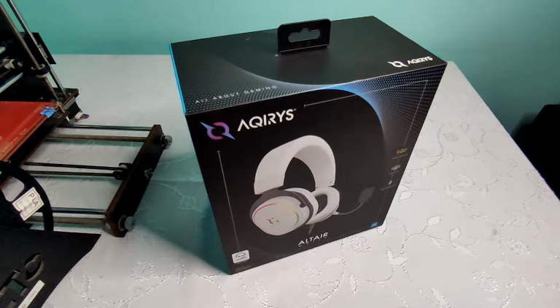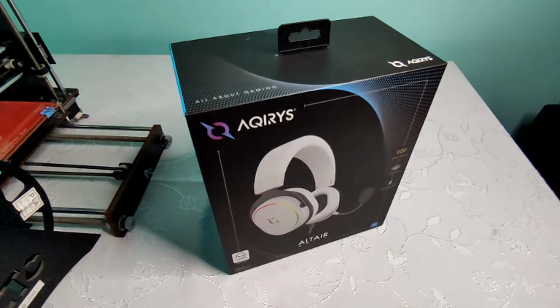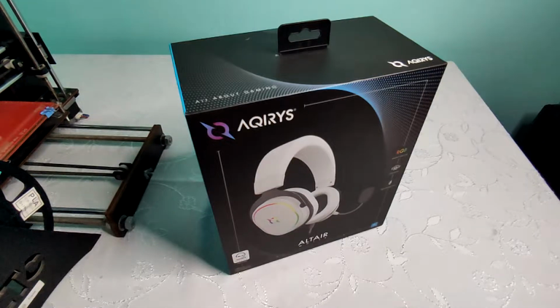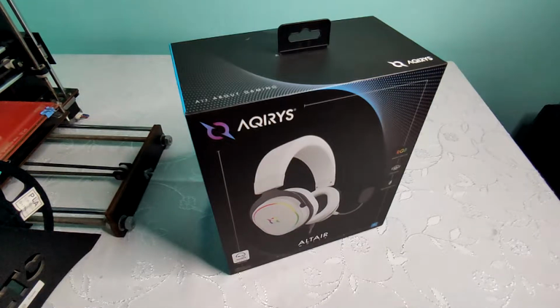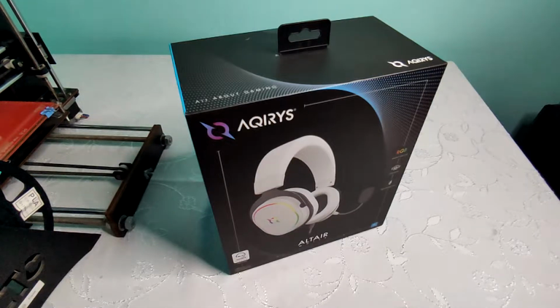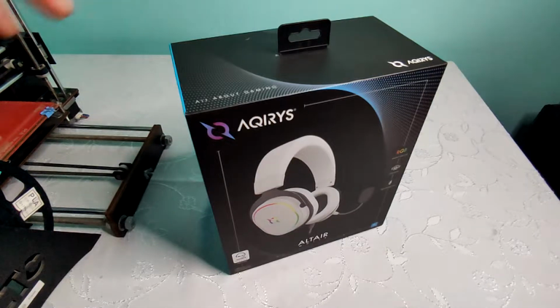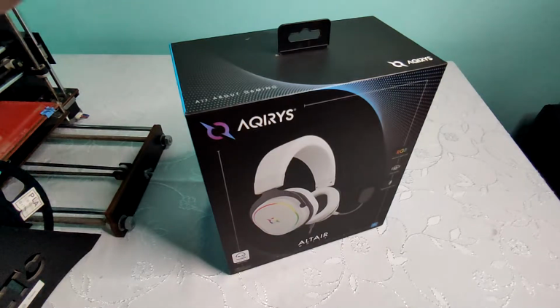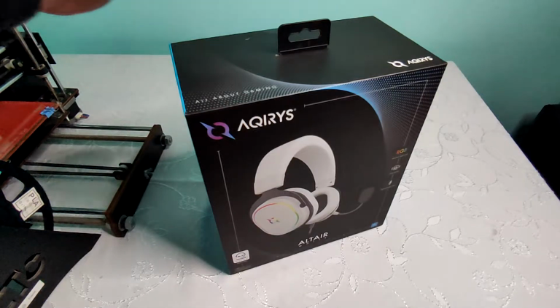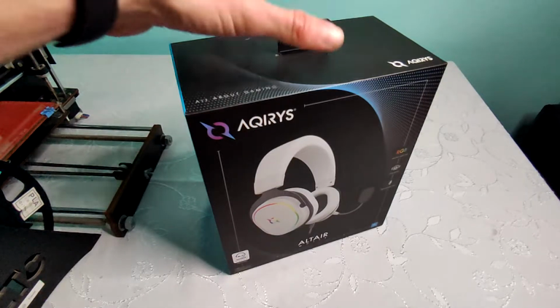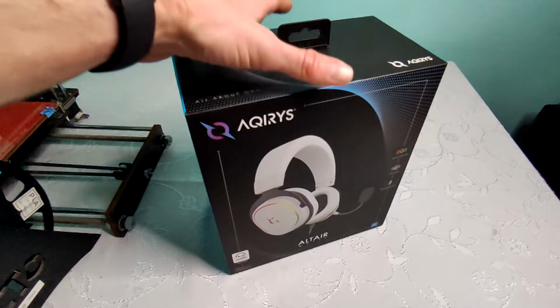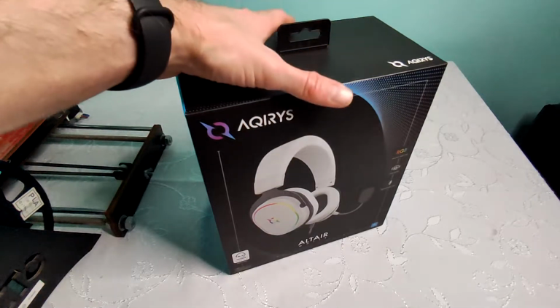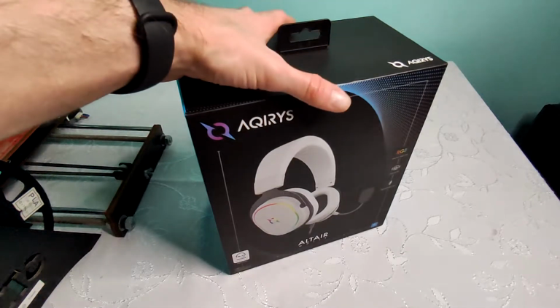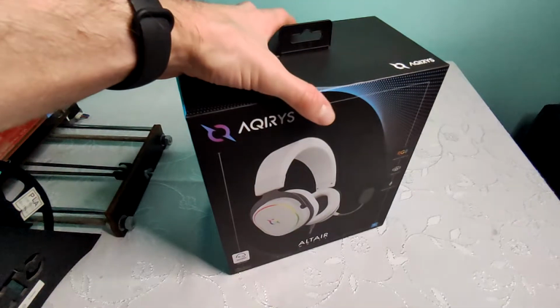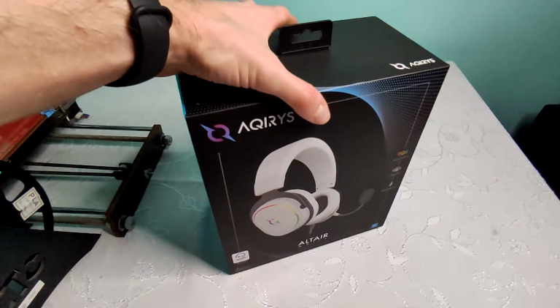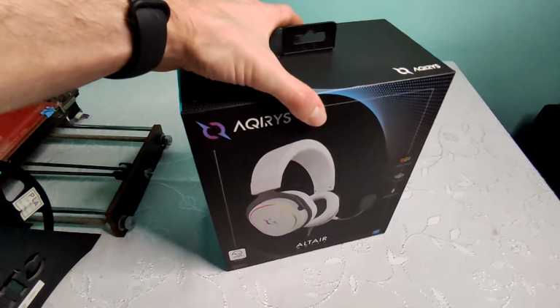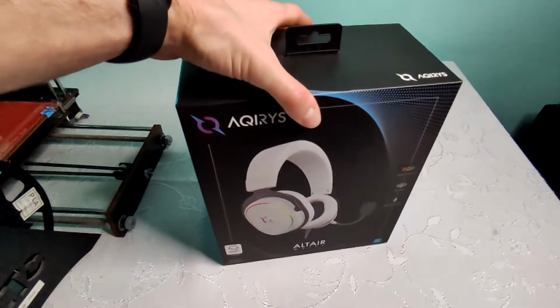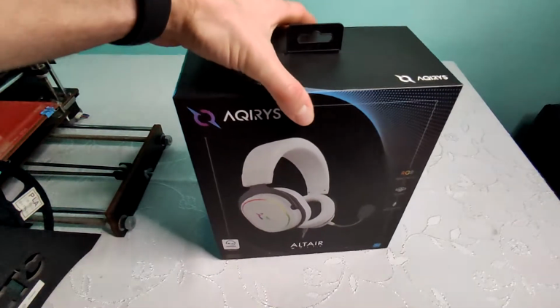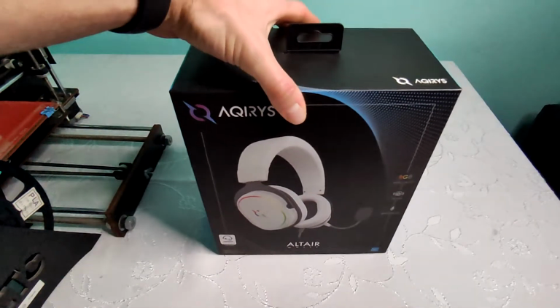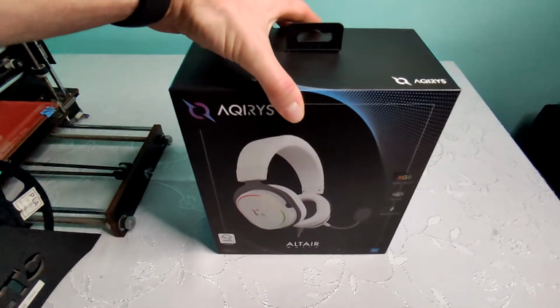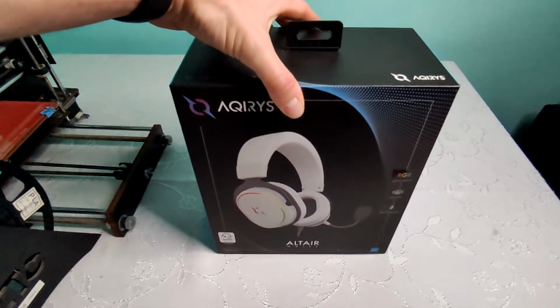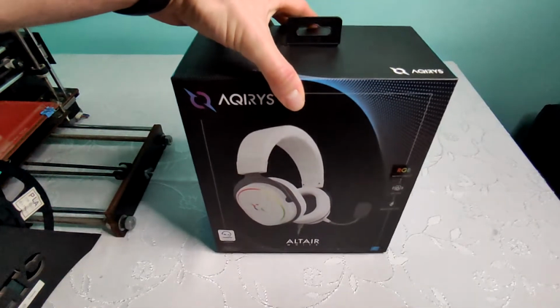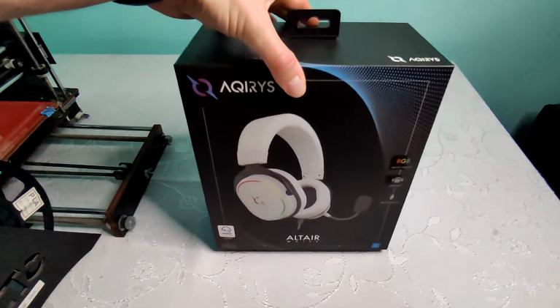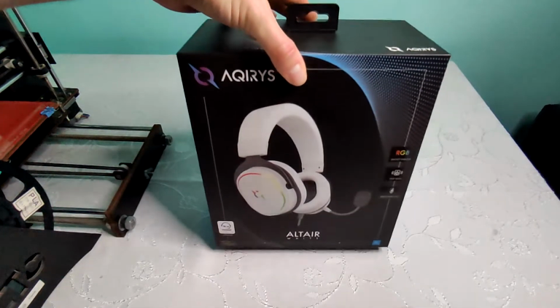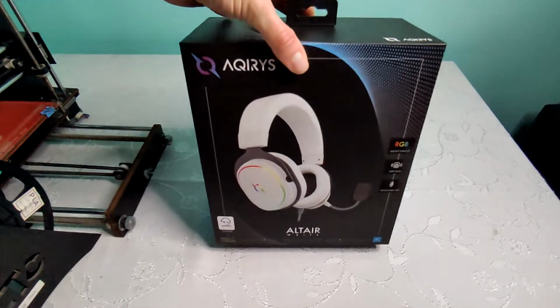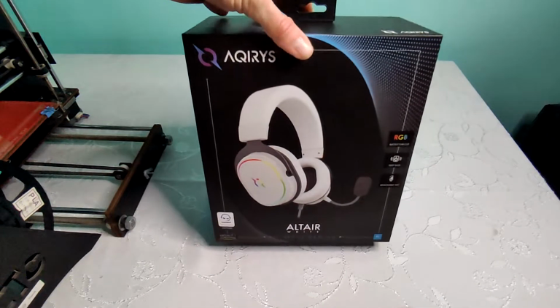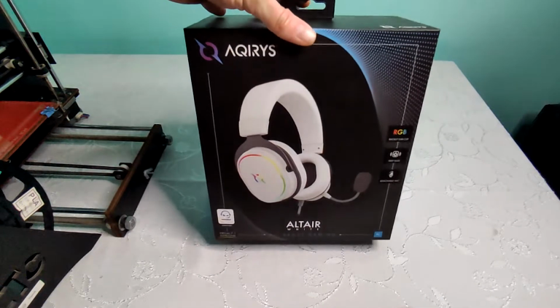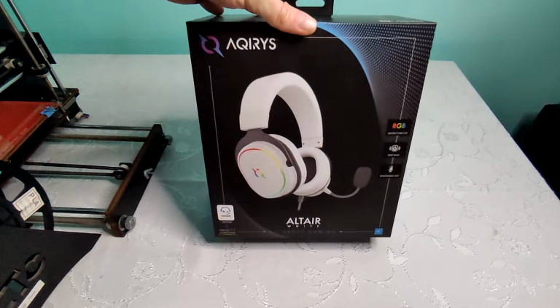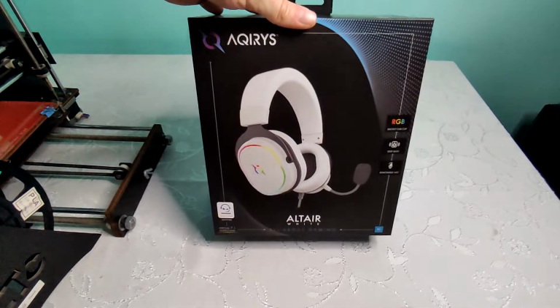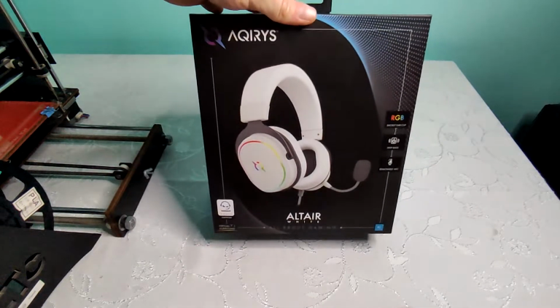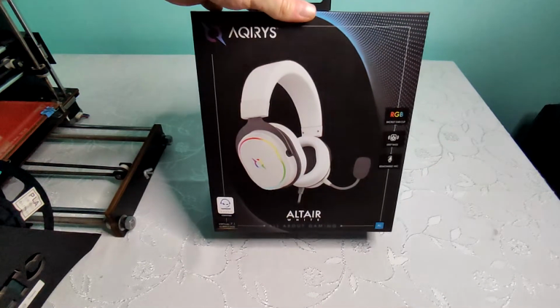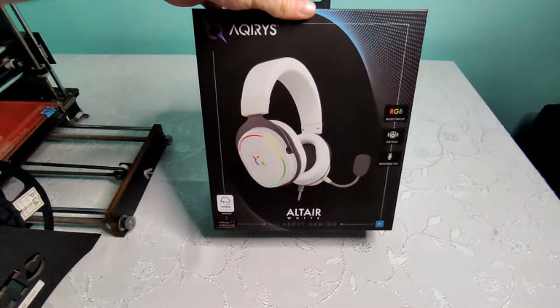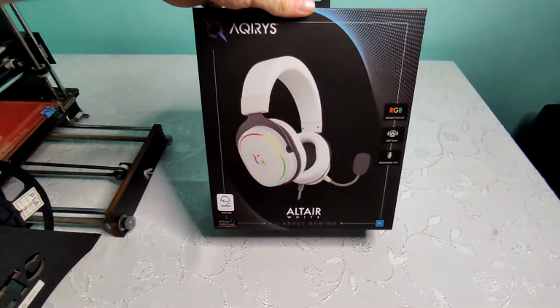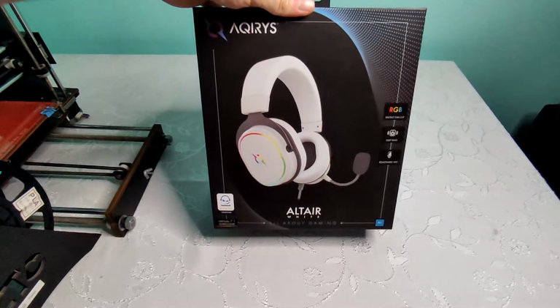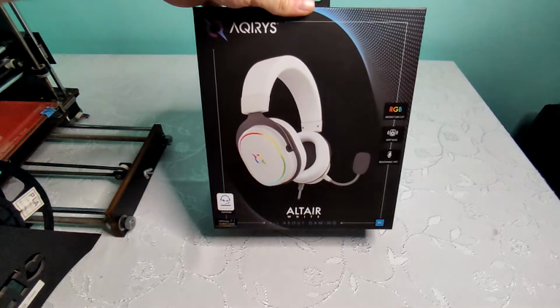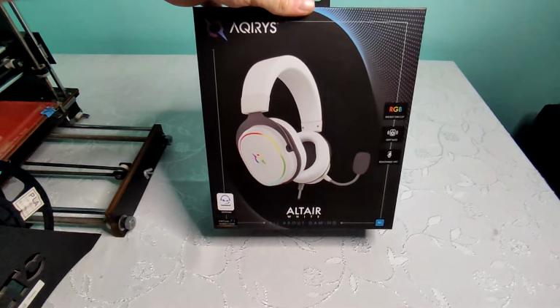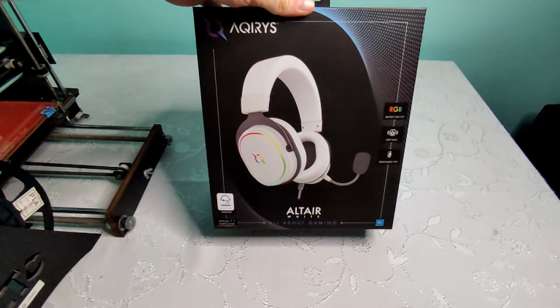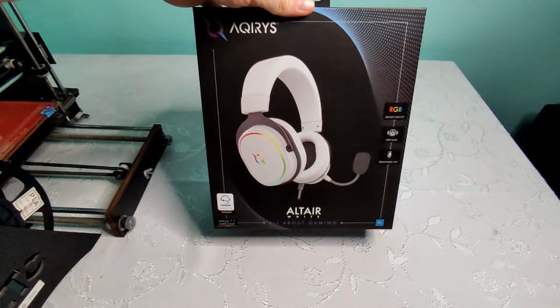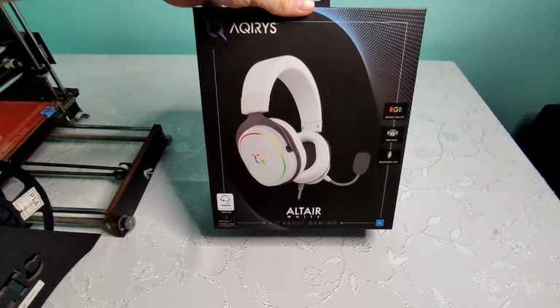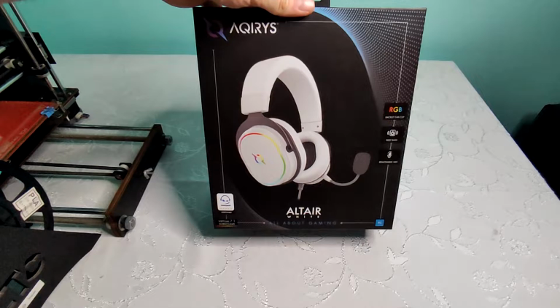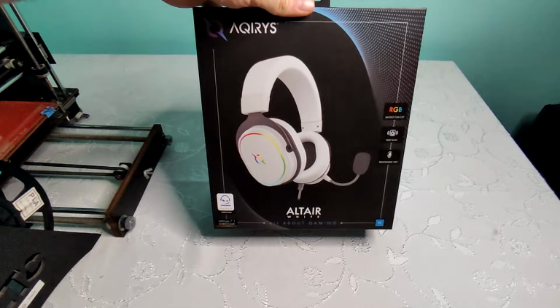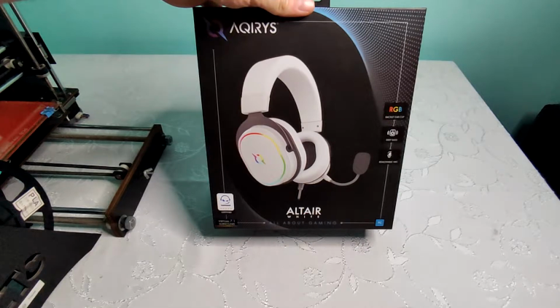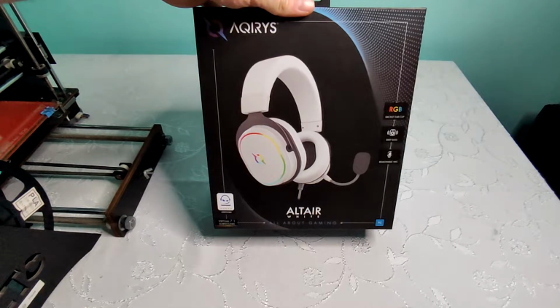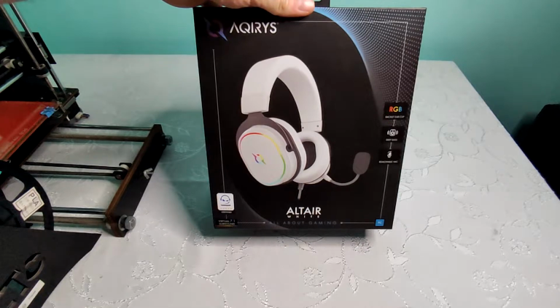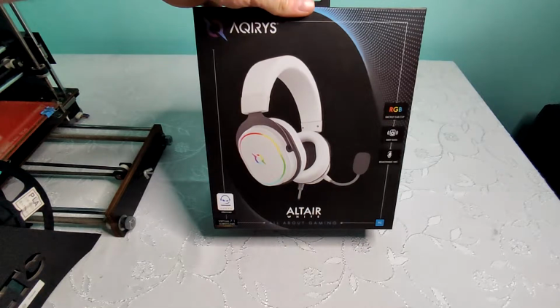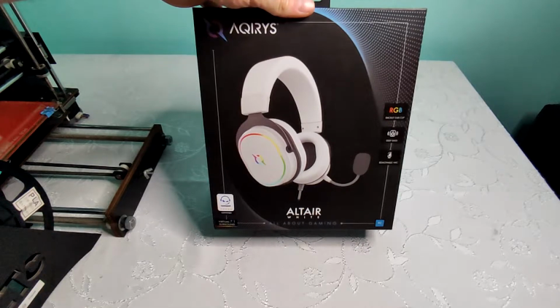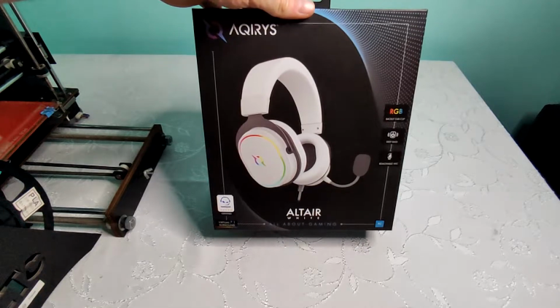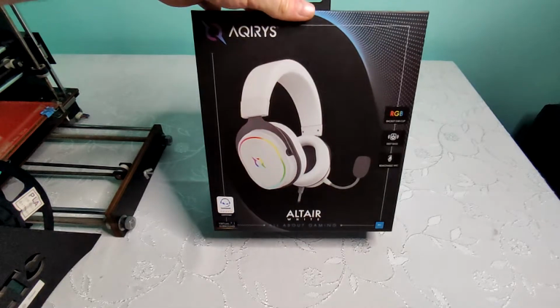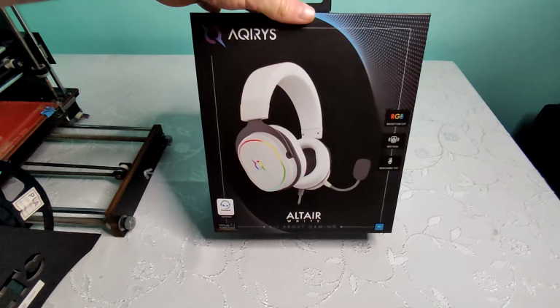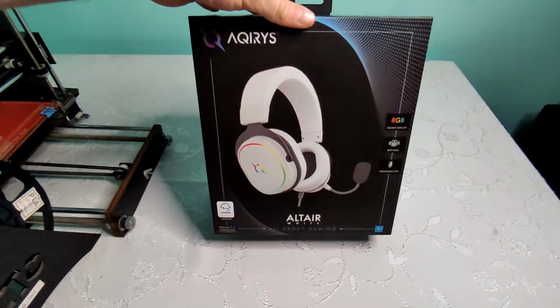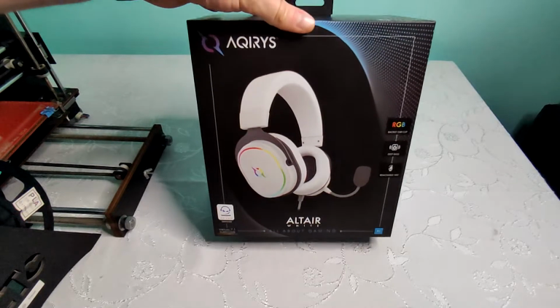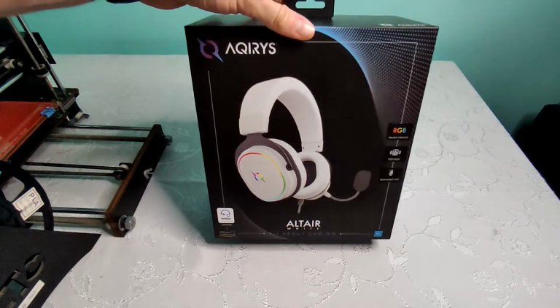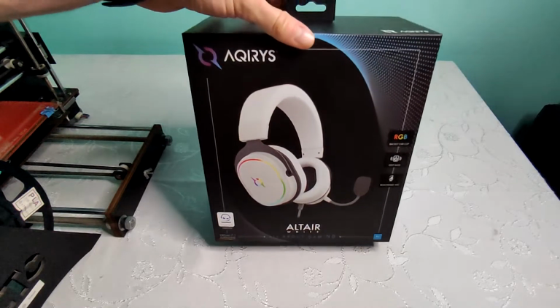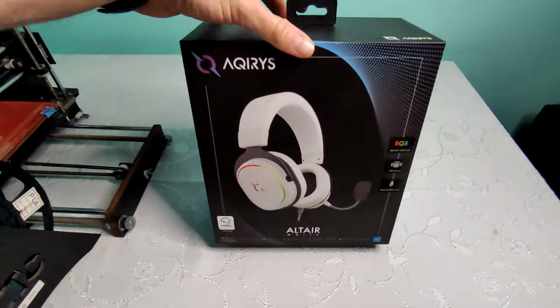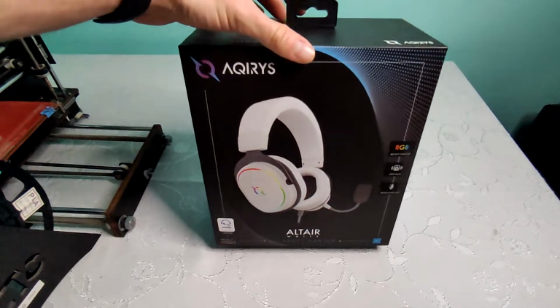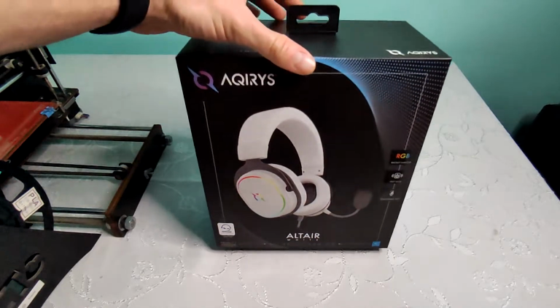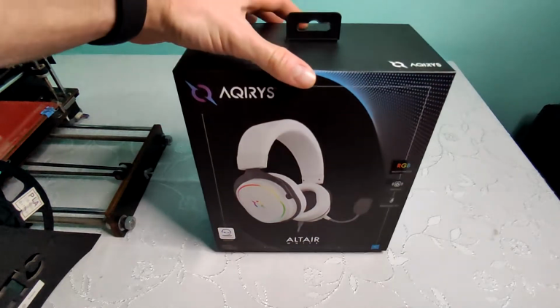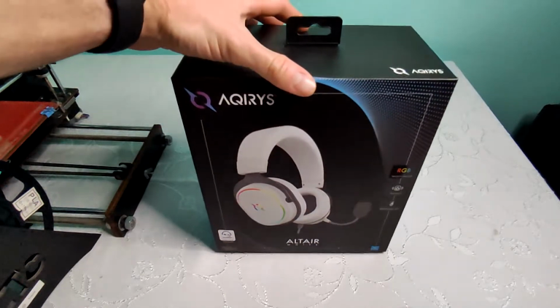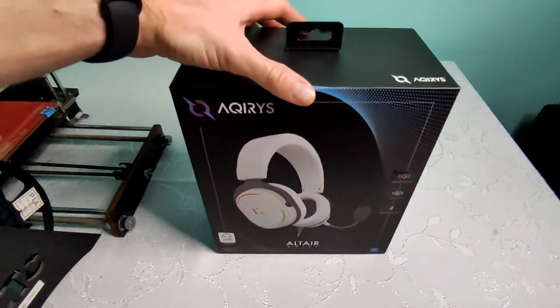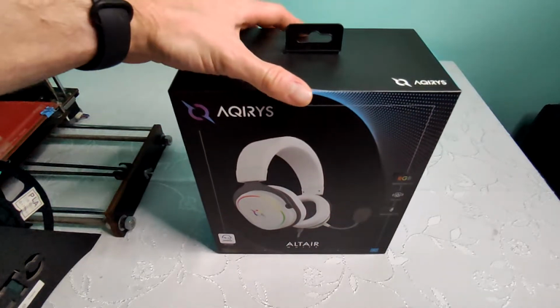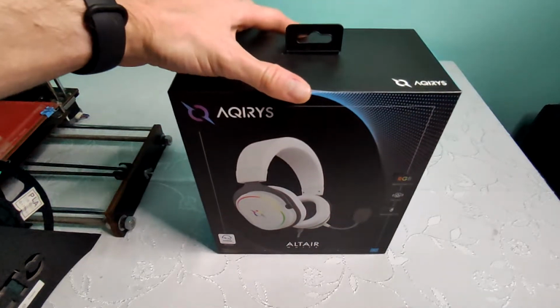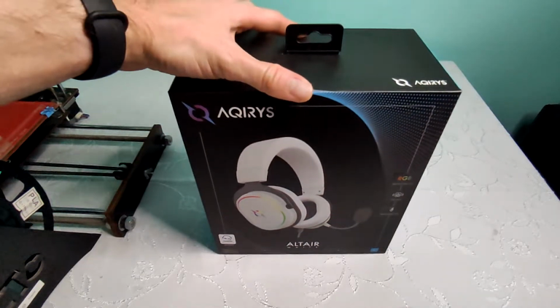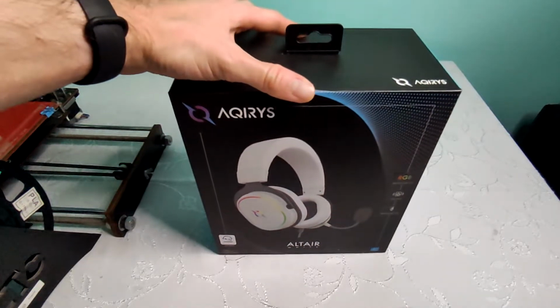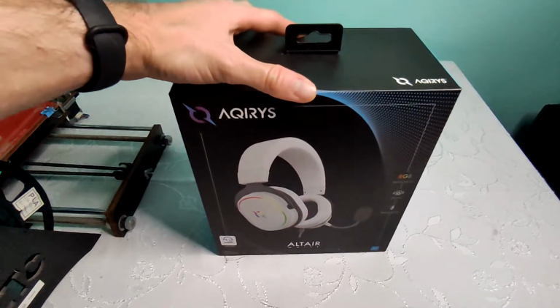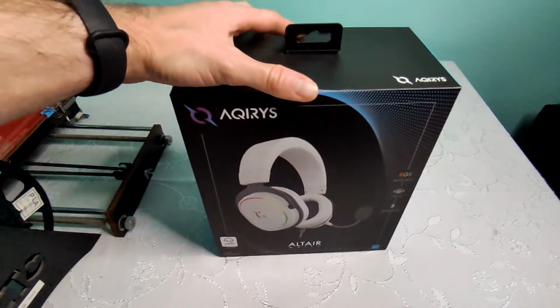So I bought myself a pair of Kiriz Altair white headphones and I'm going to do an unboxing plus review with sample.